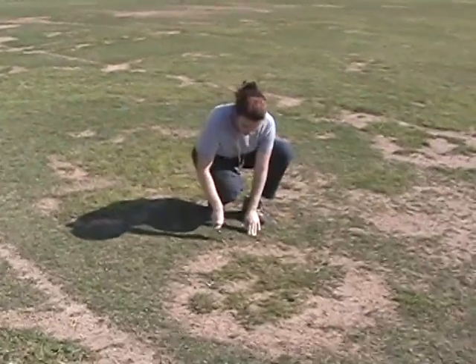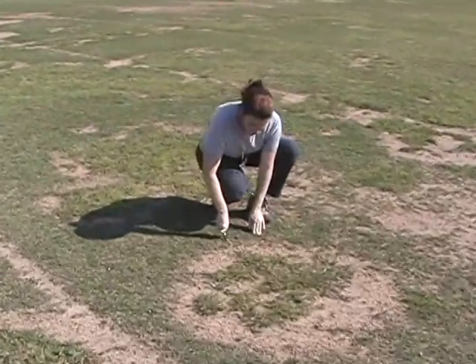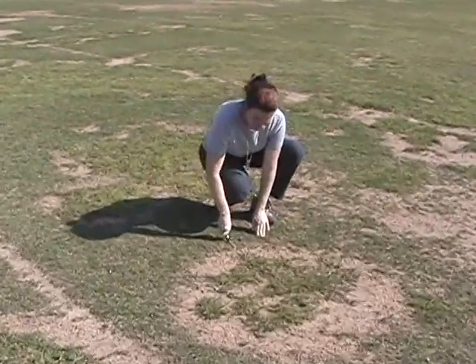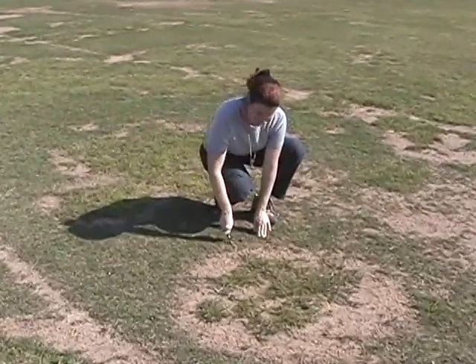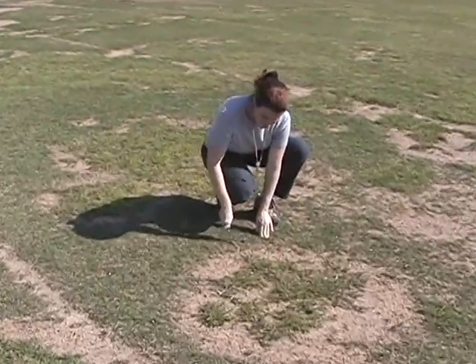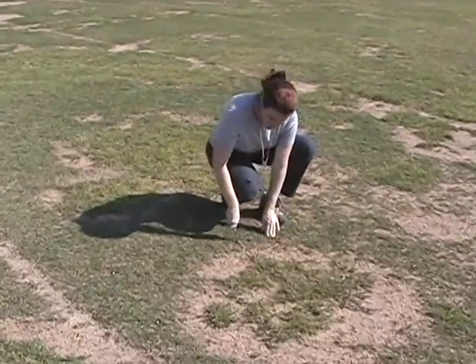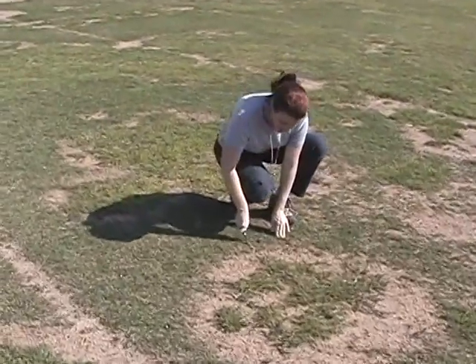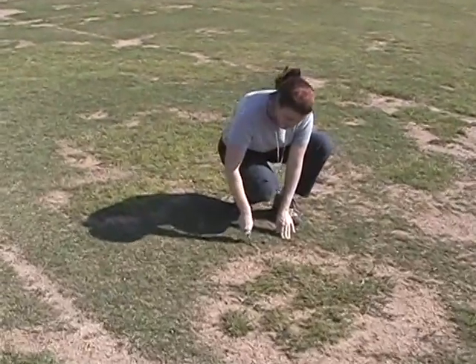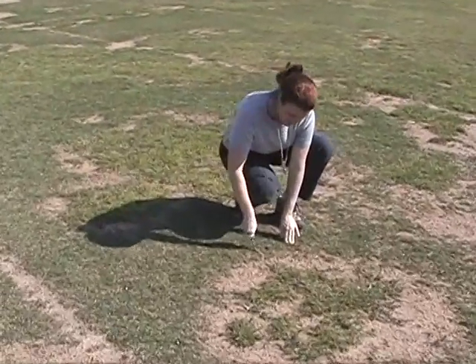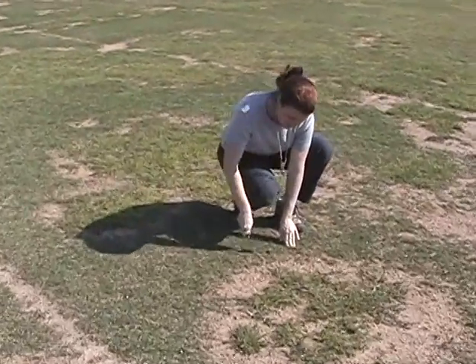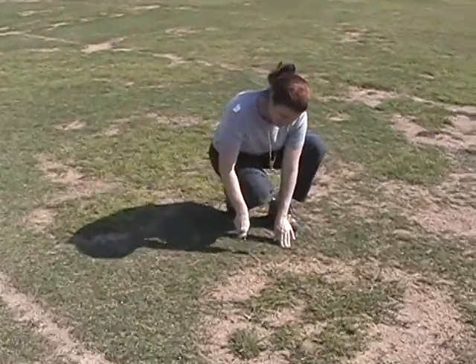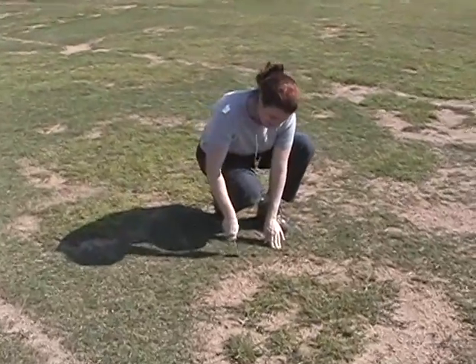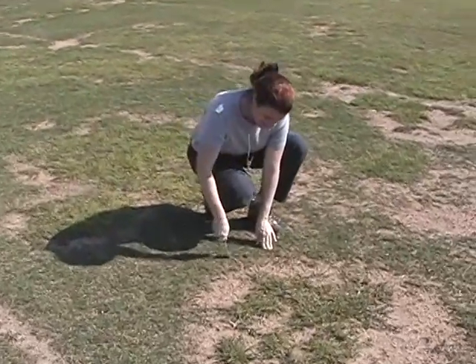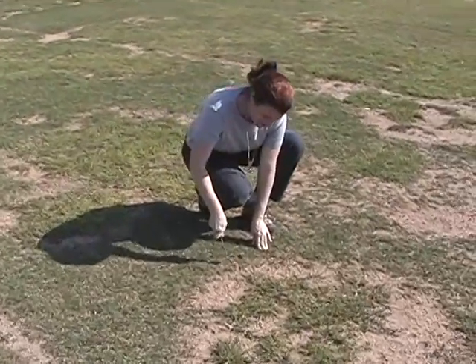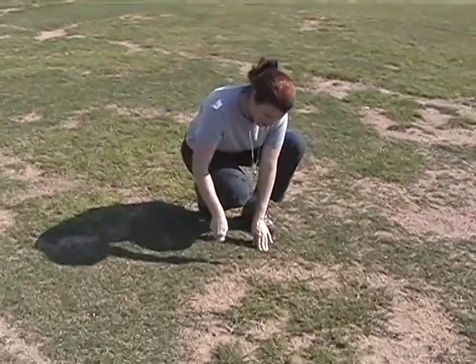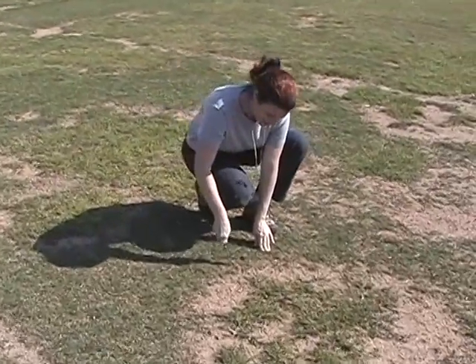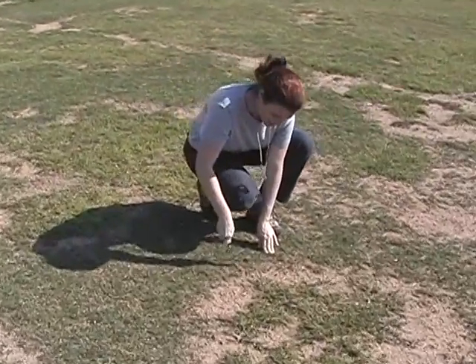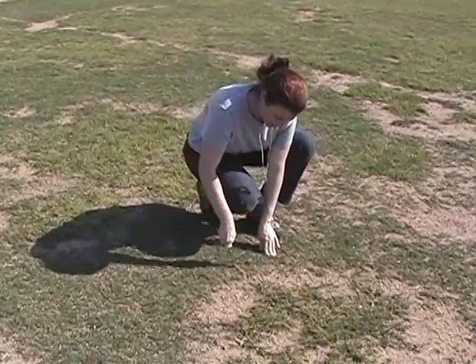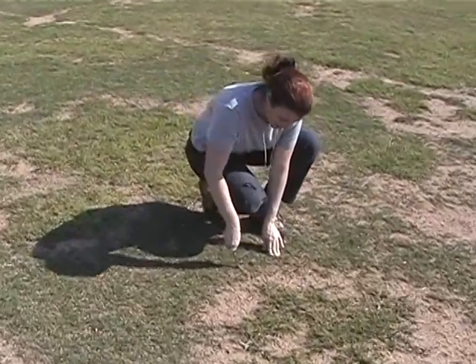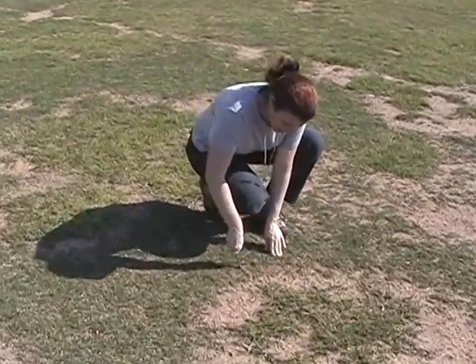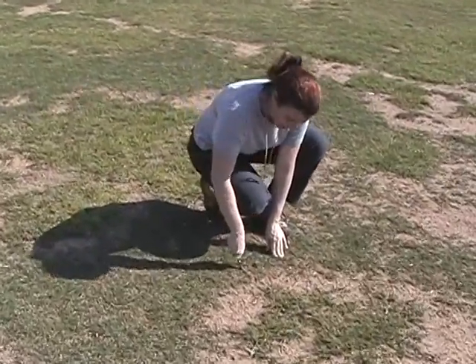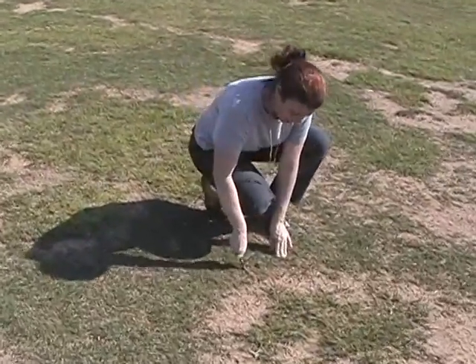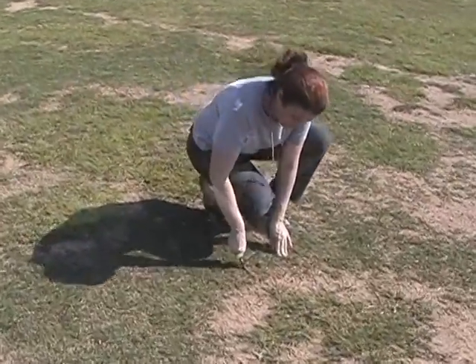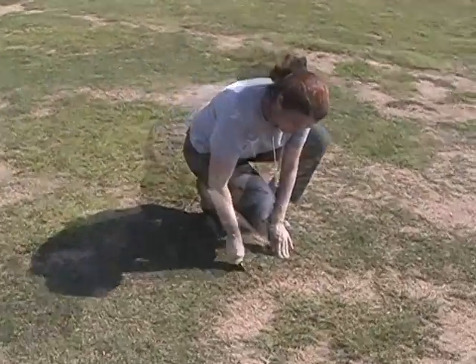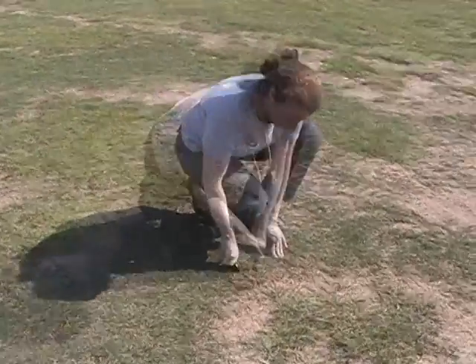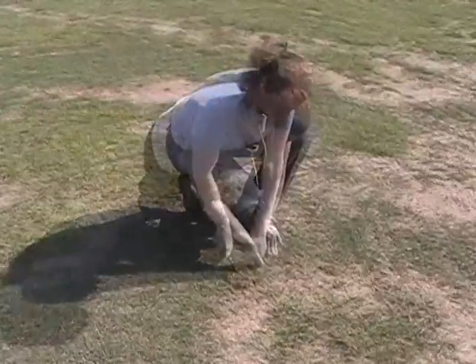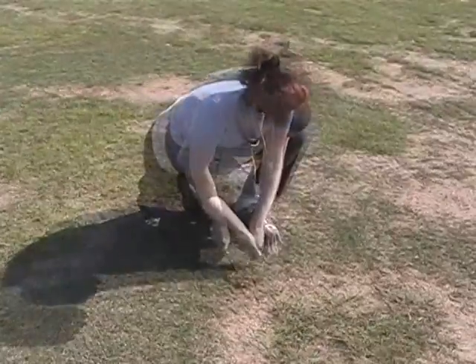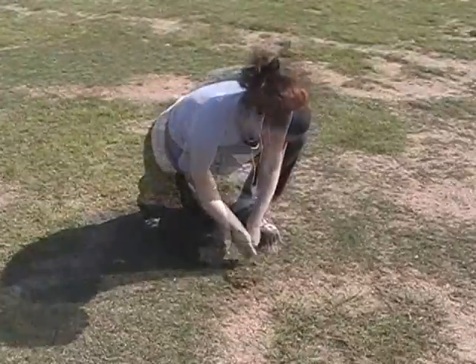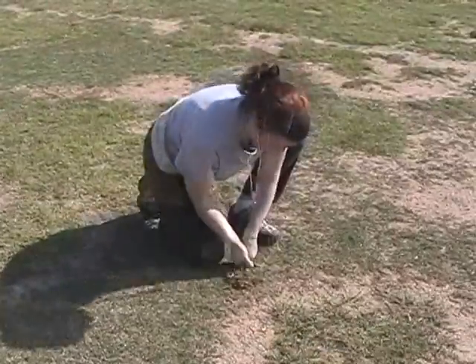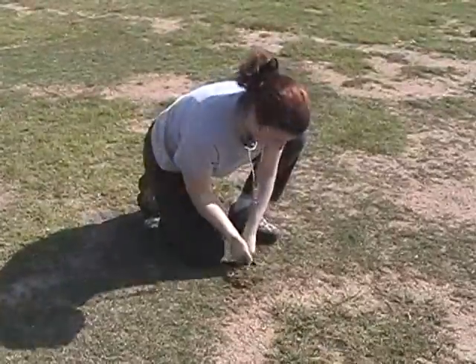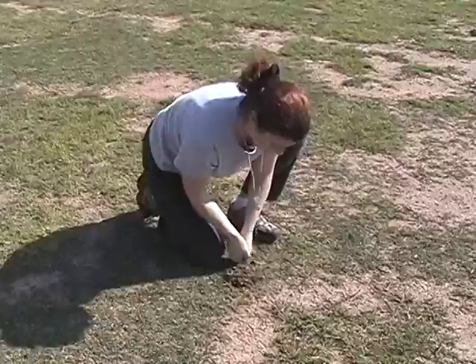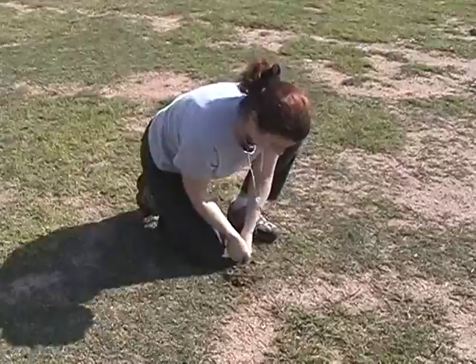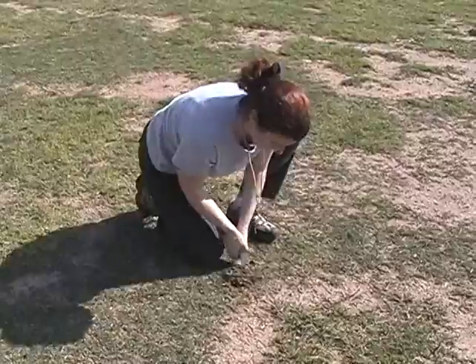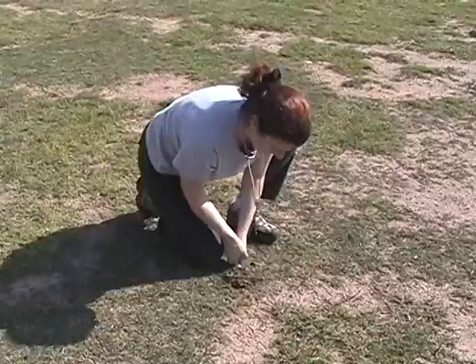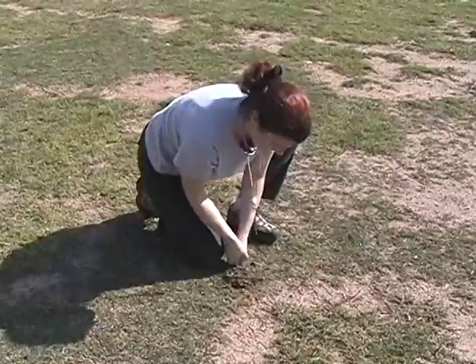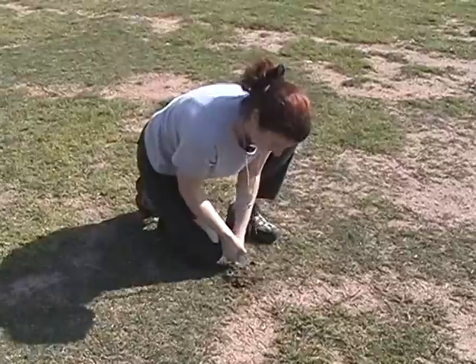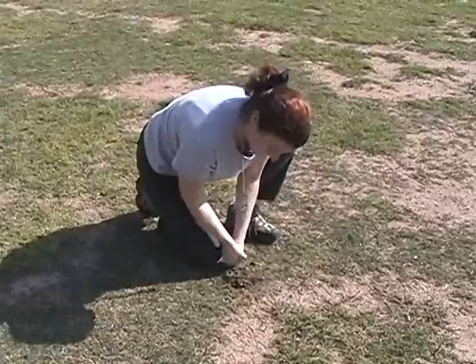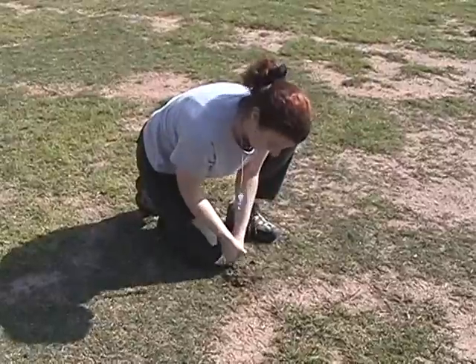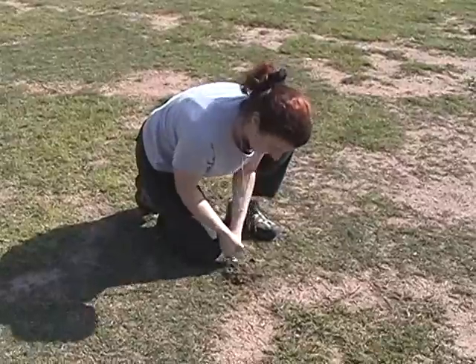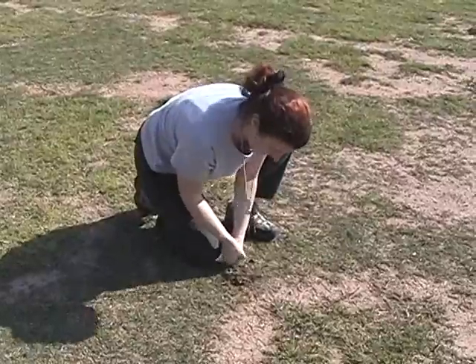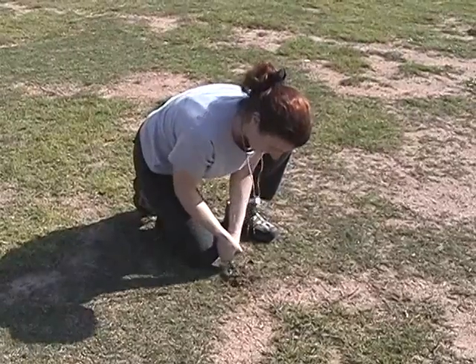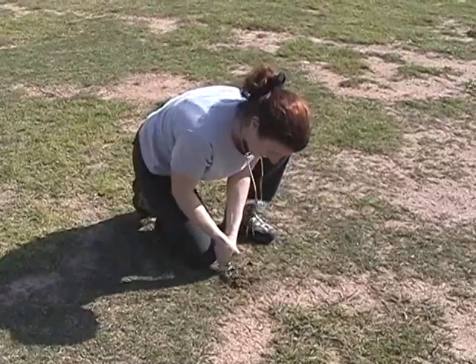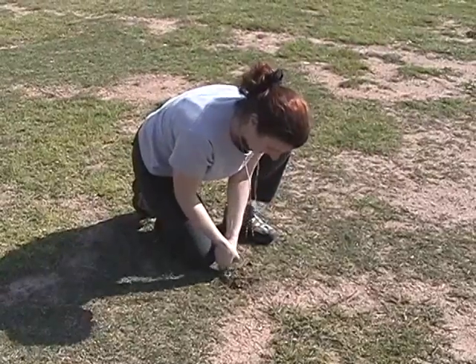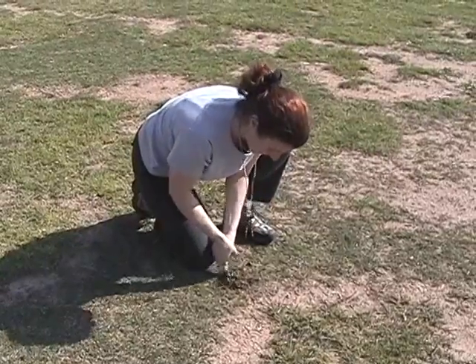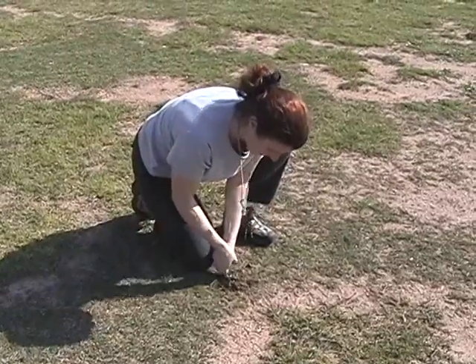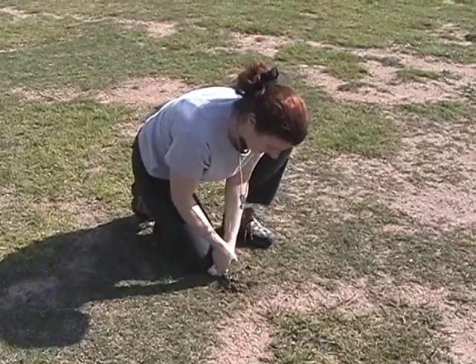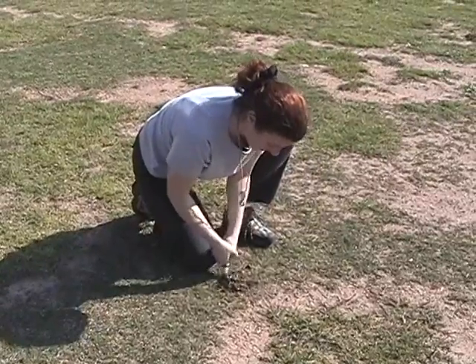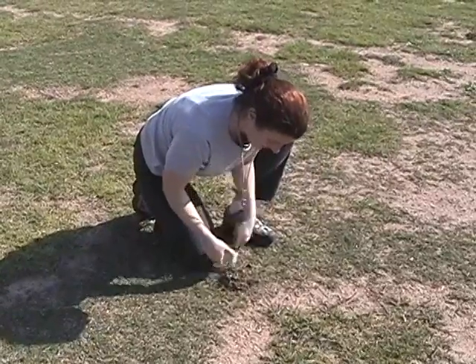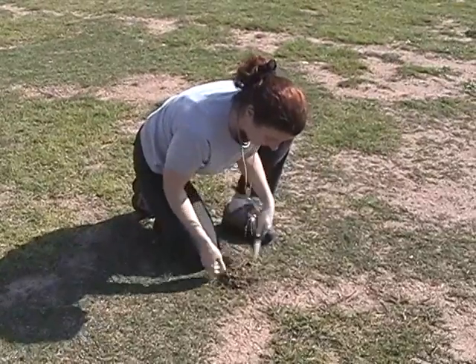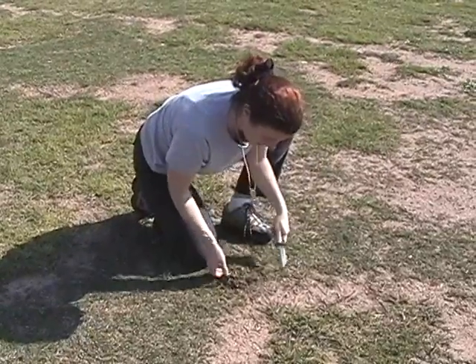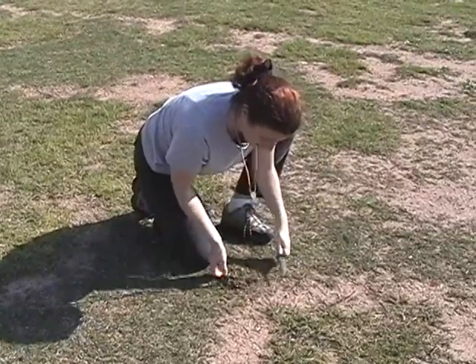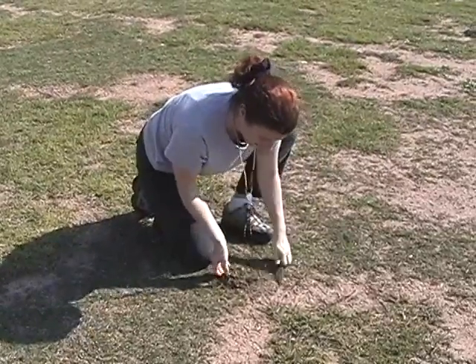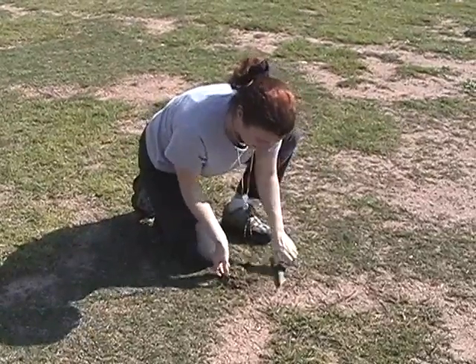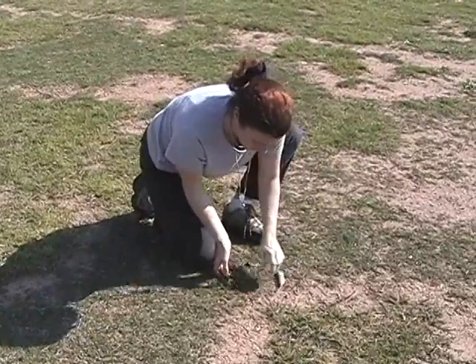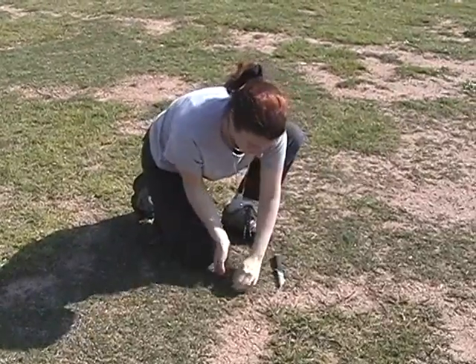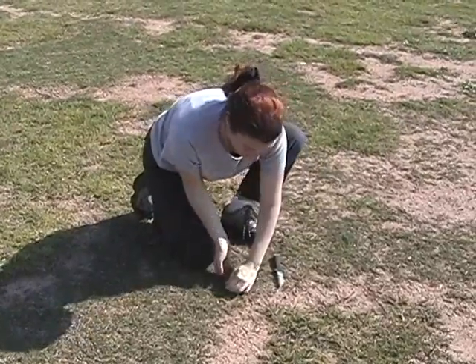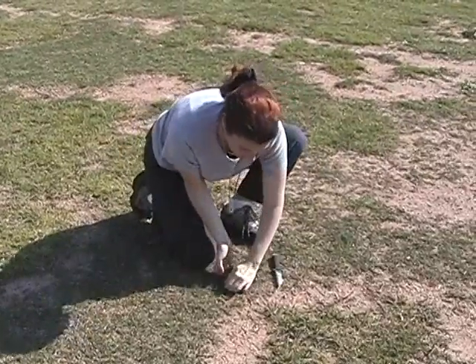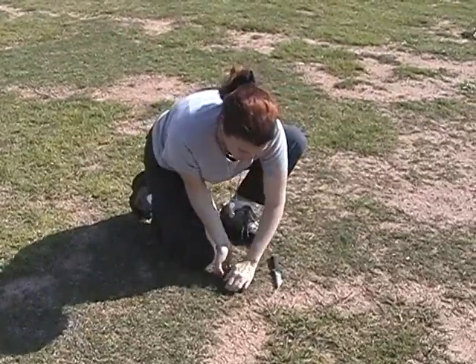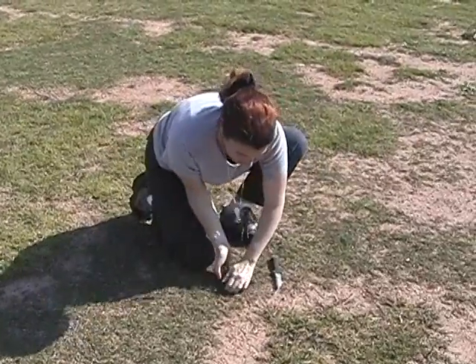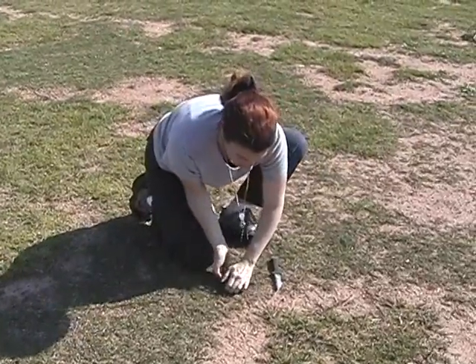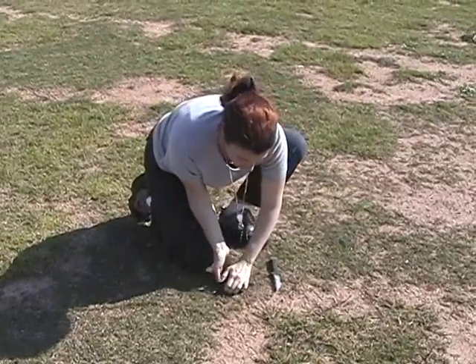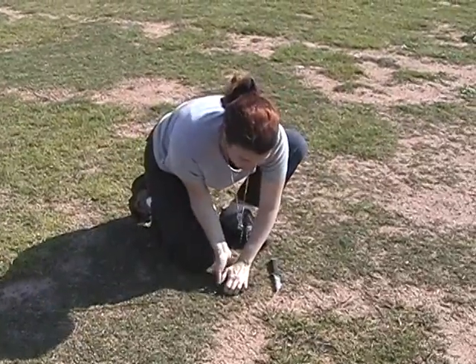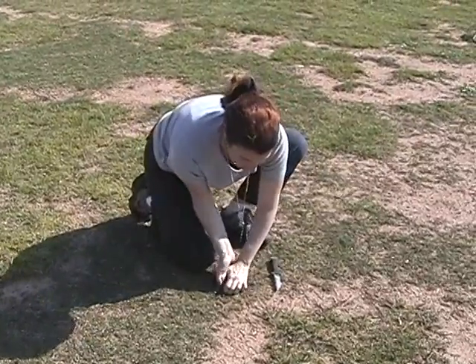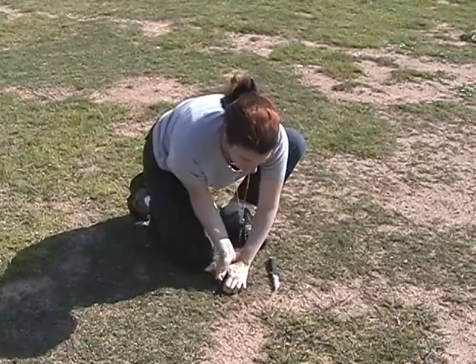To confirm the presence of ground pearls, you'll have to dig and inspect the root zone of turf you suspect is being attacked.